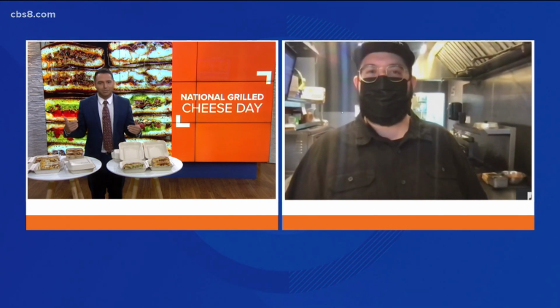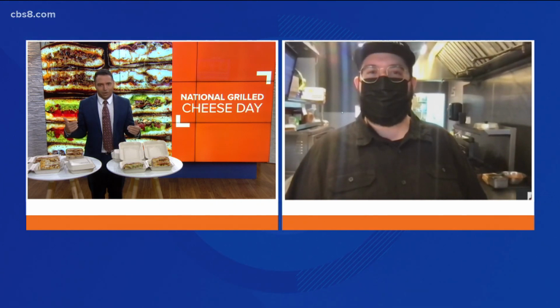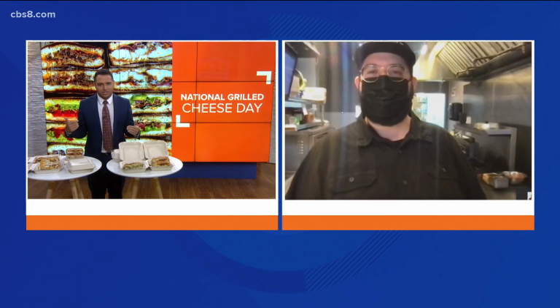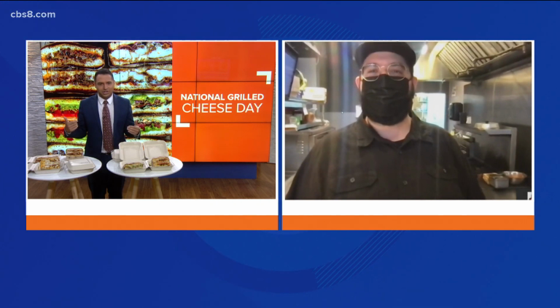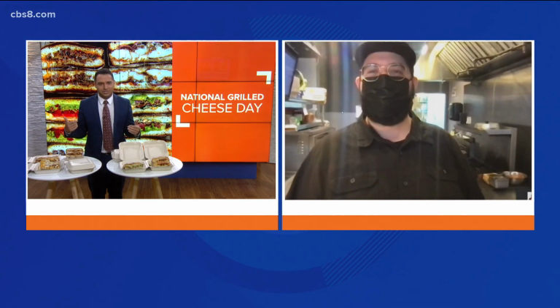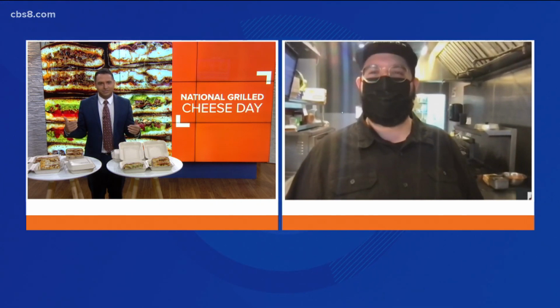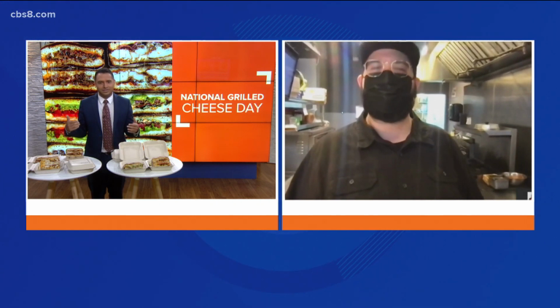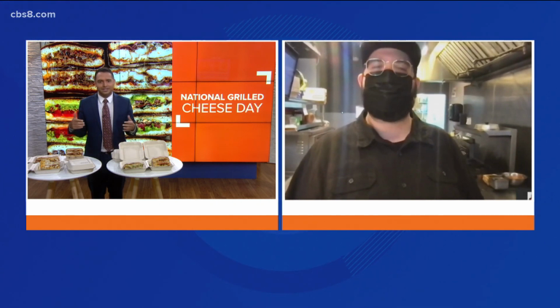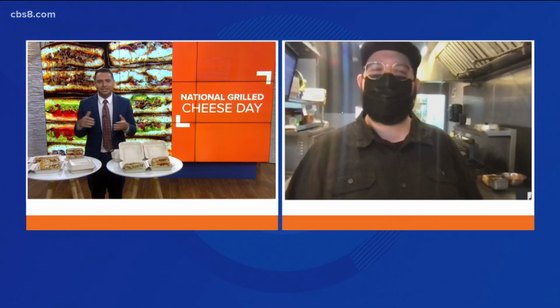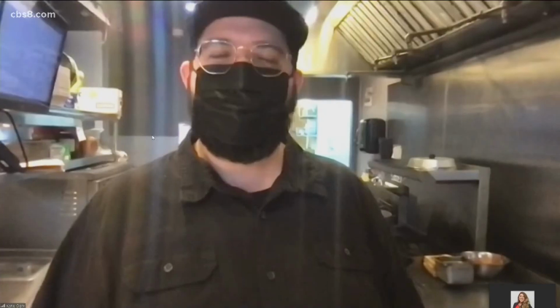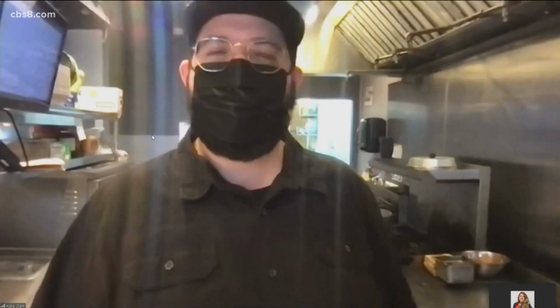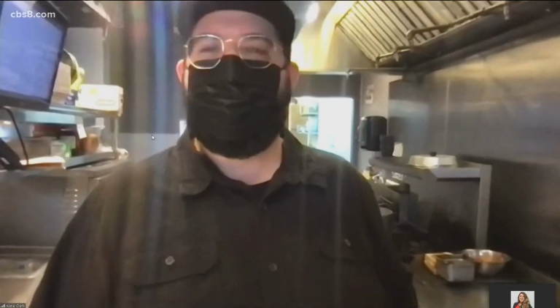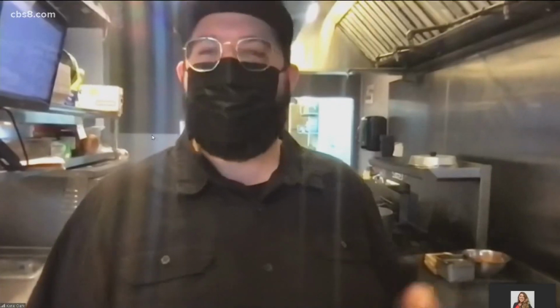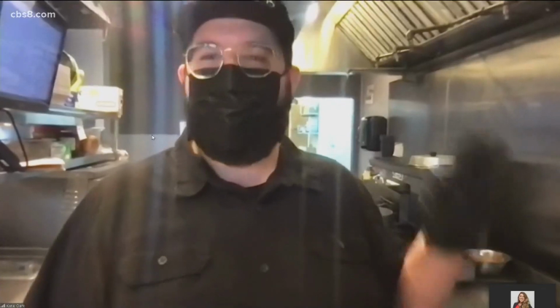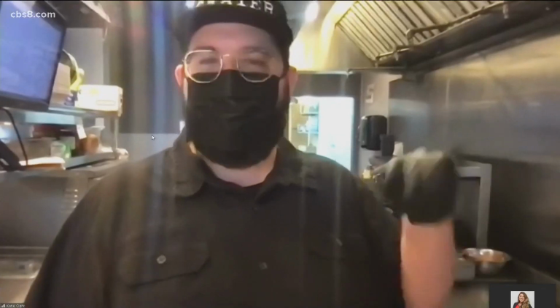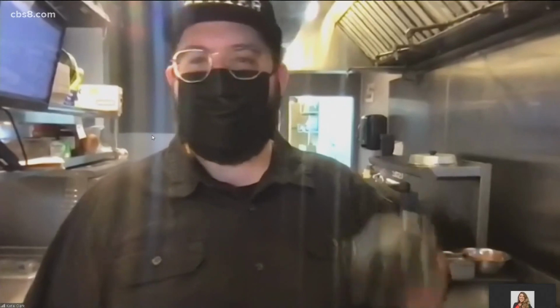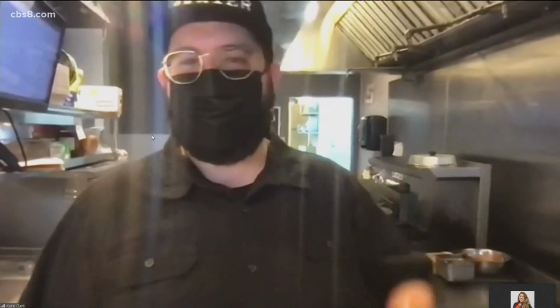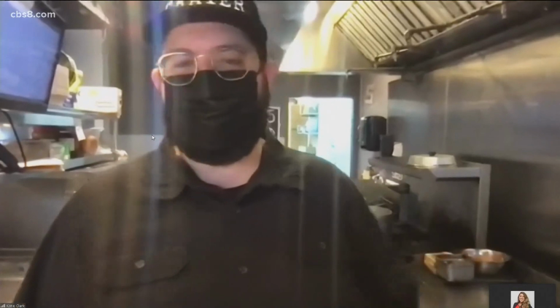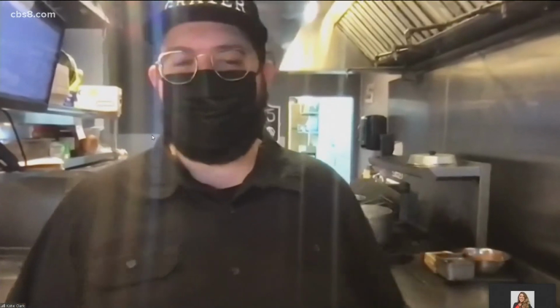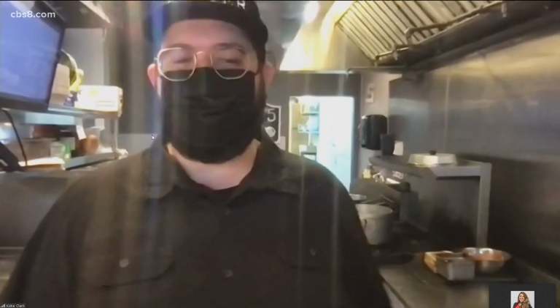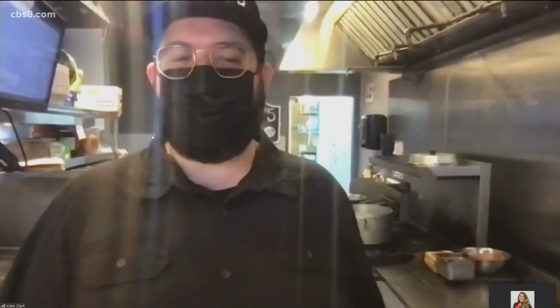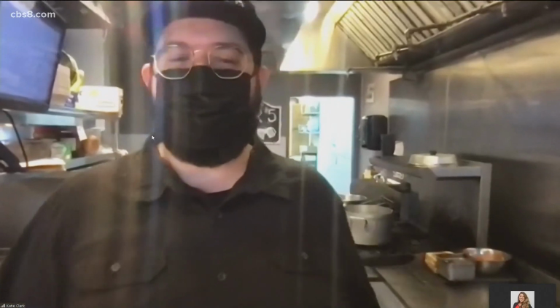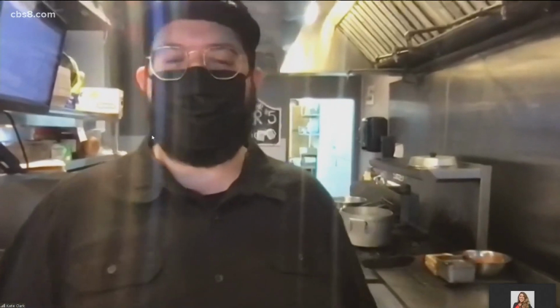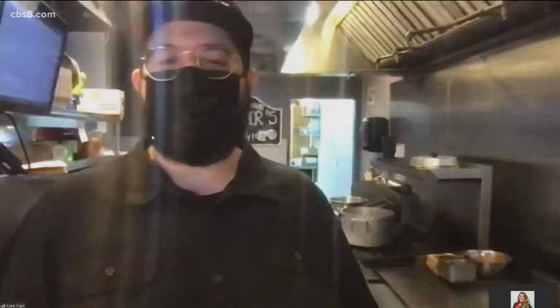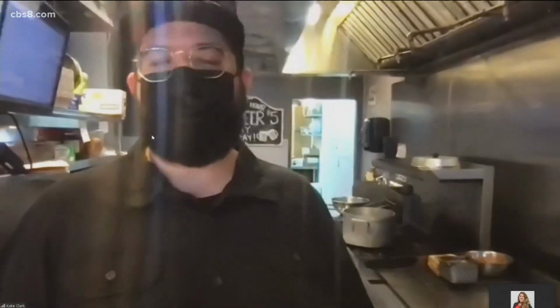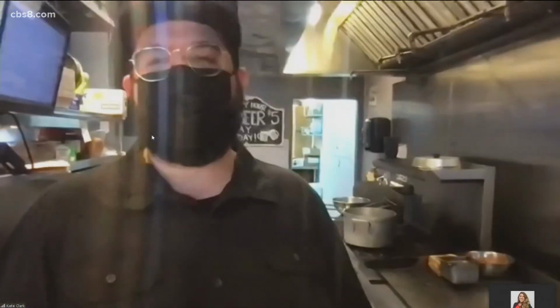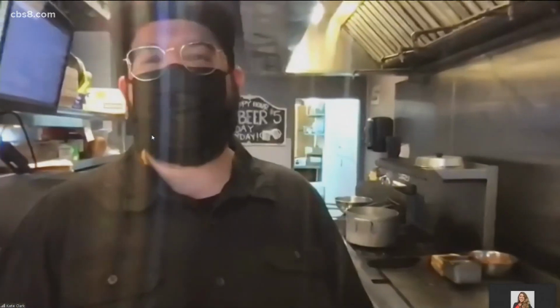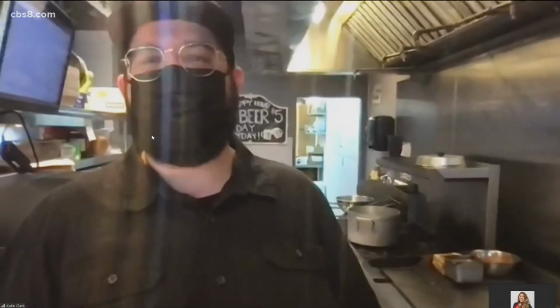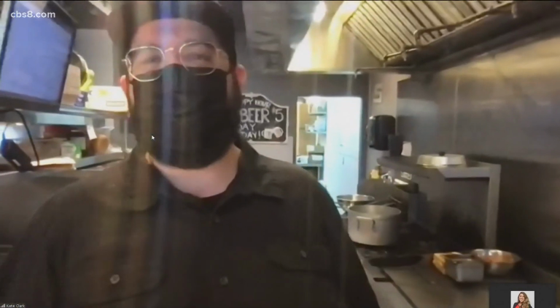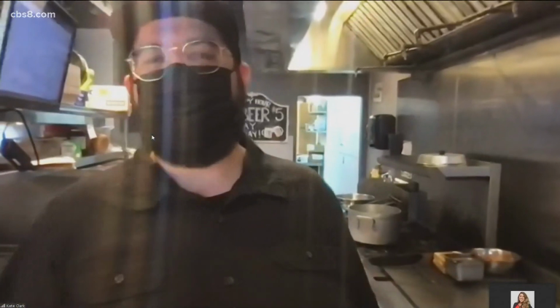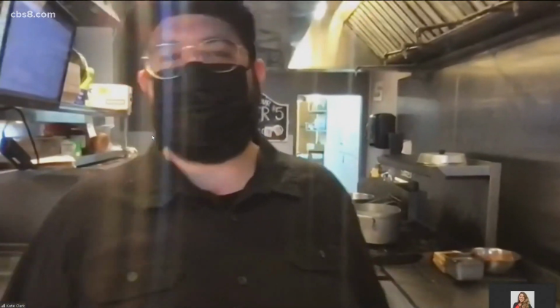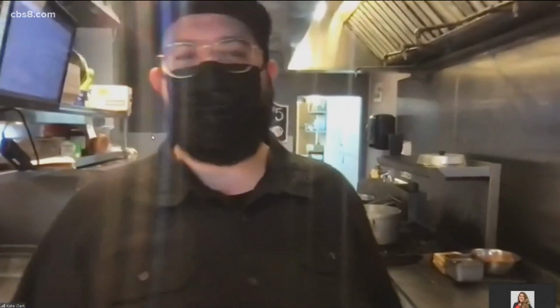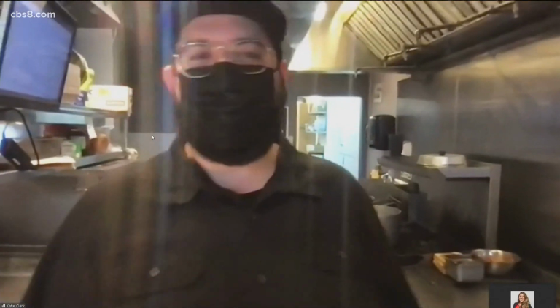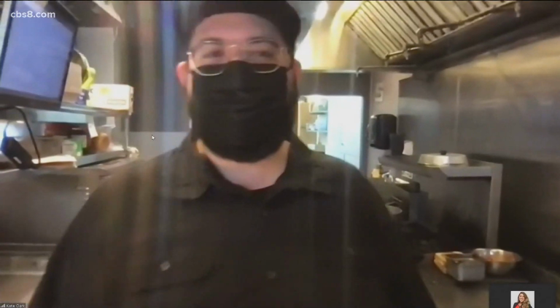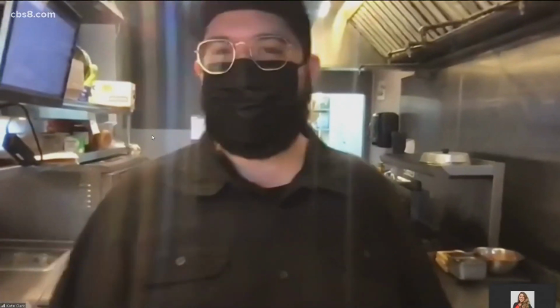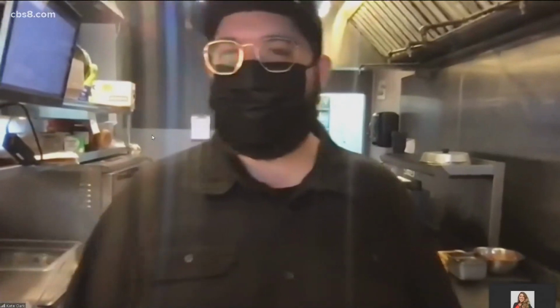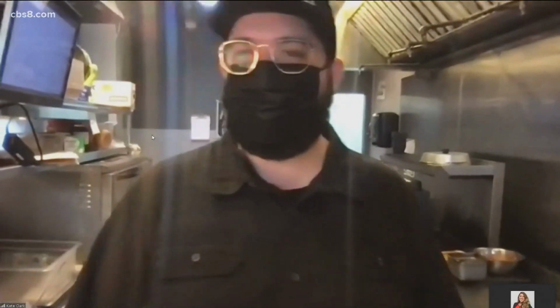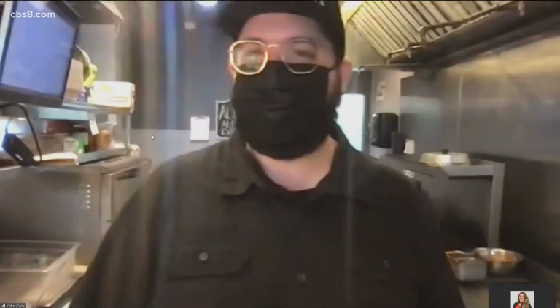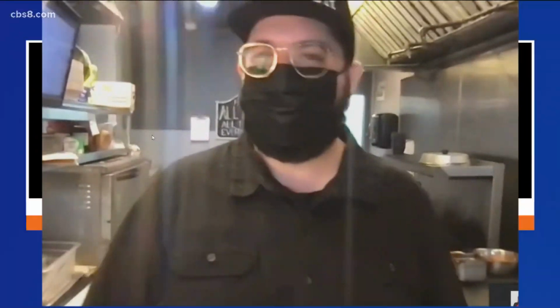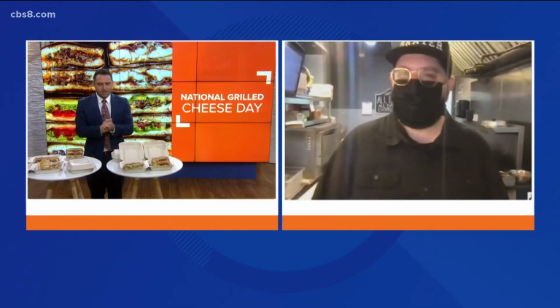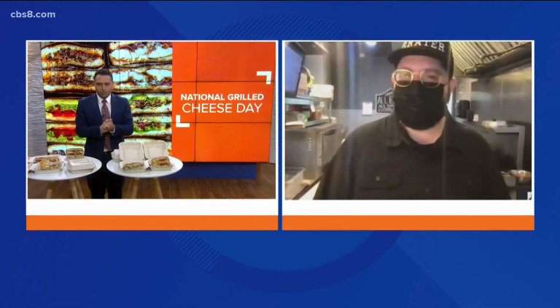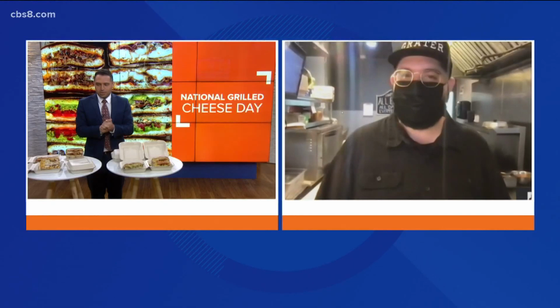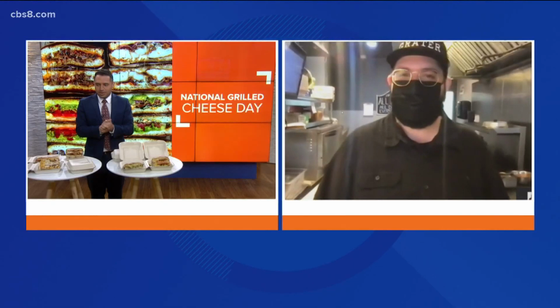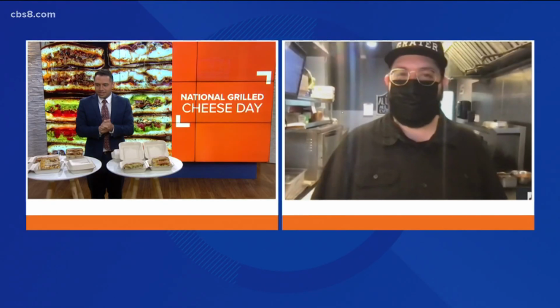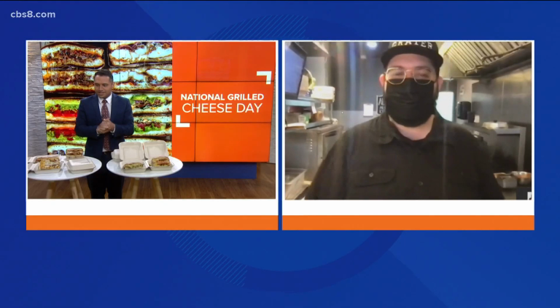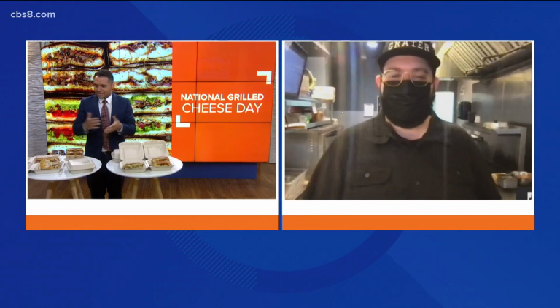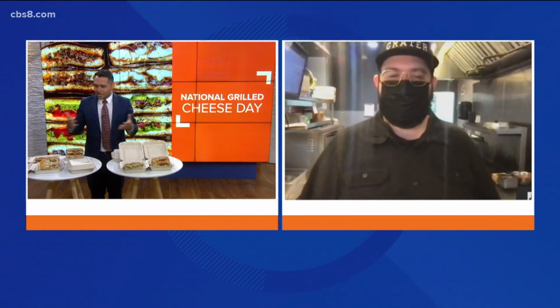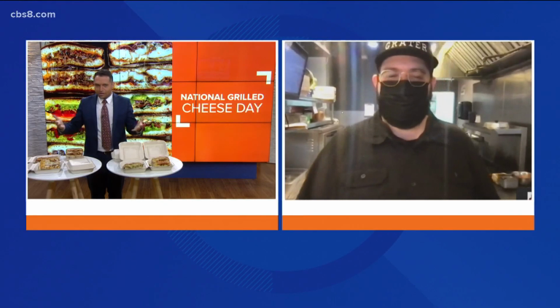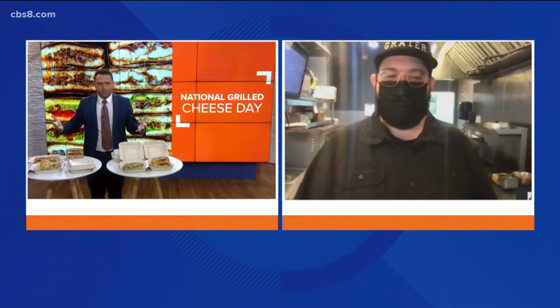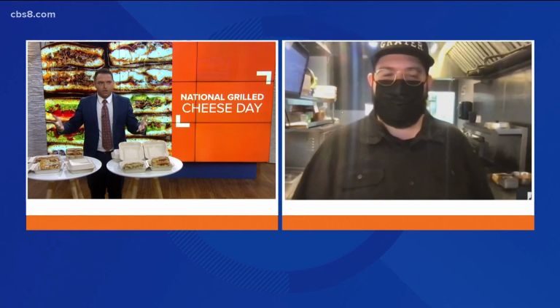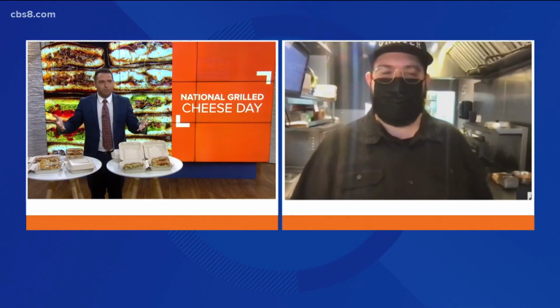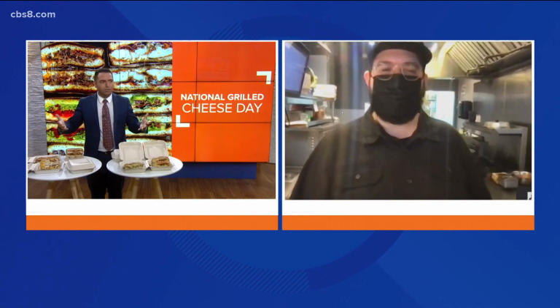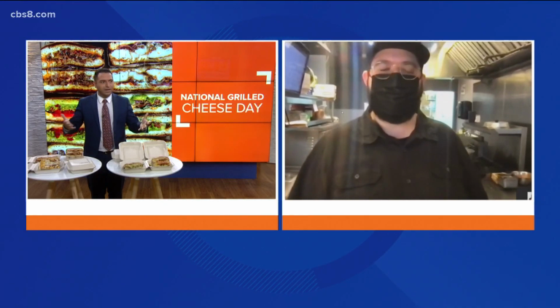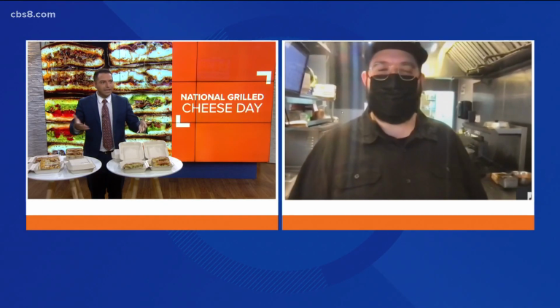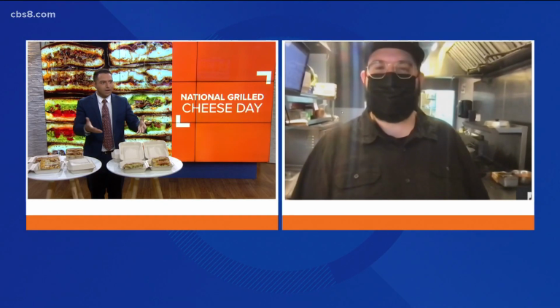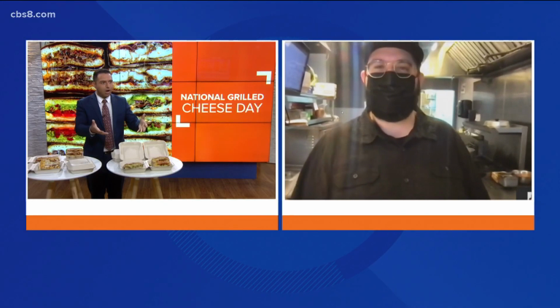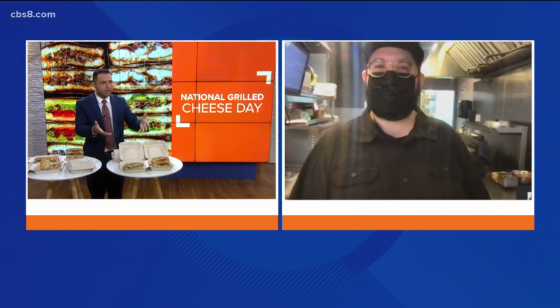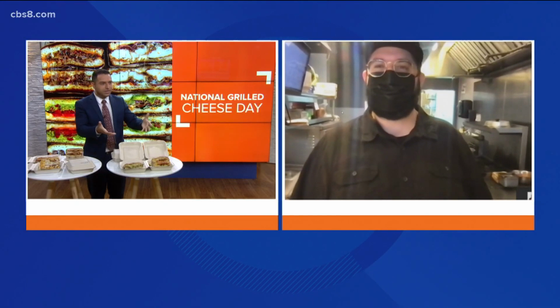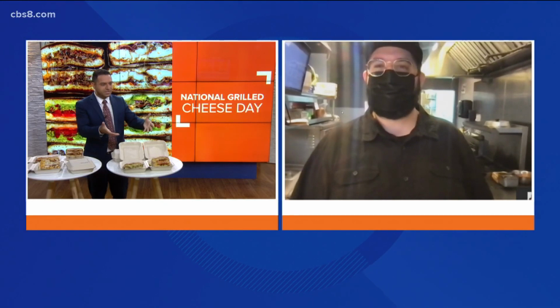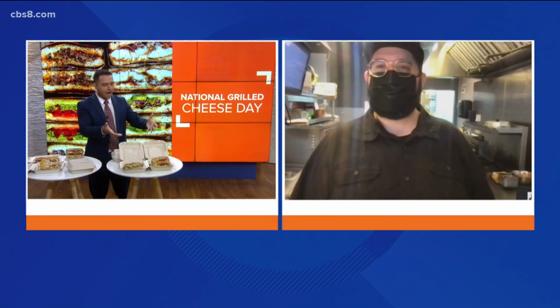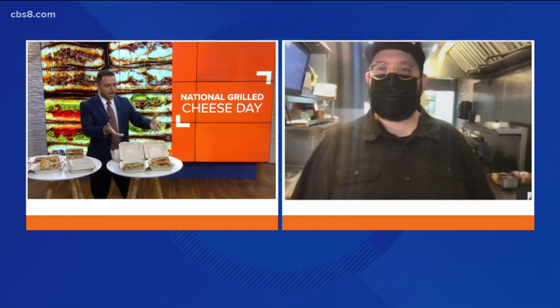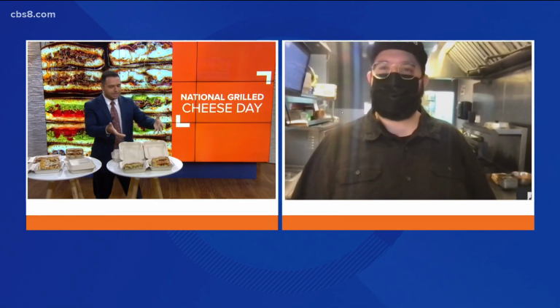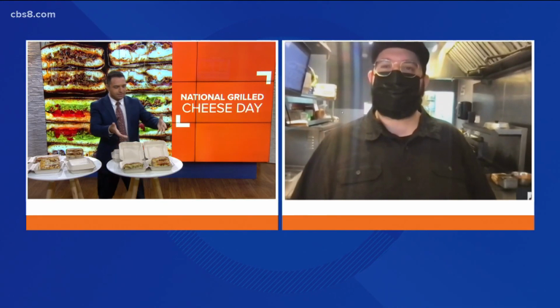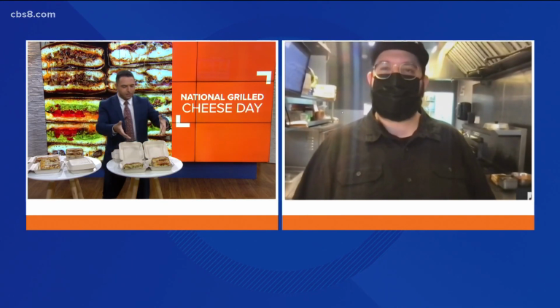Good morning, Joseph. Everyone, good morning. Thank you for having me. Of course, thank you for being with us and thank you for bringing all of this awesome food.